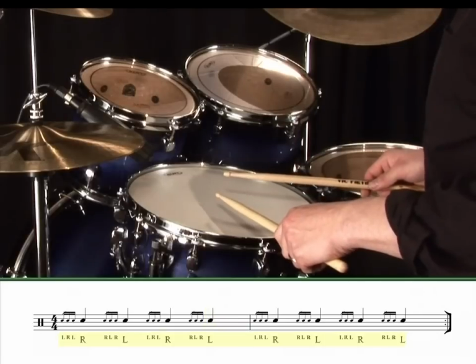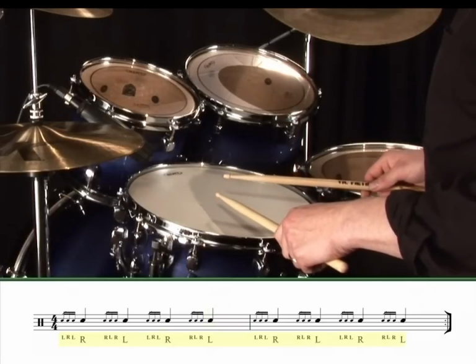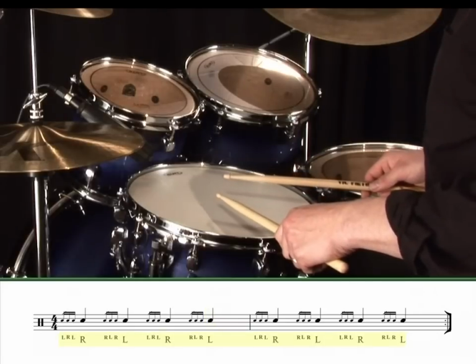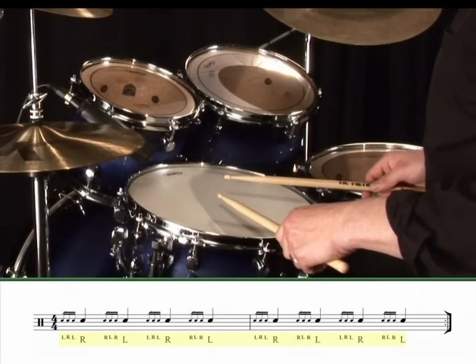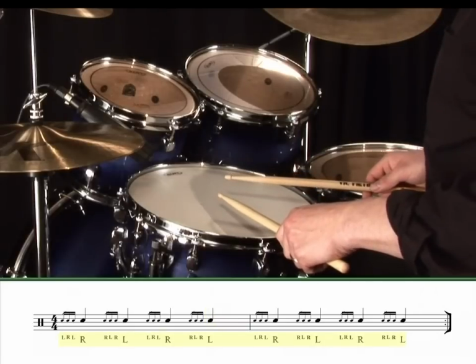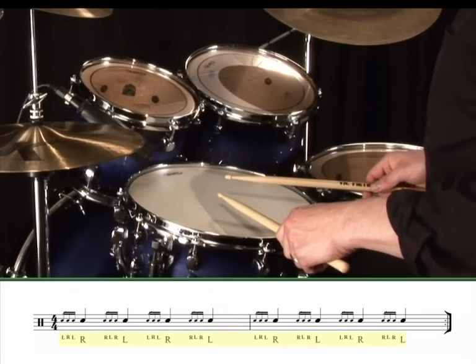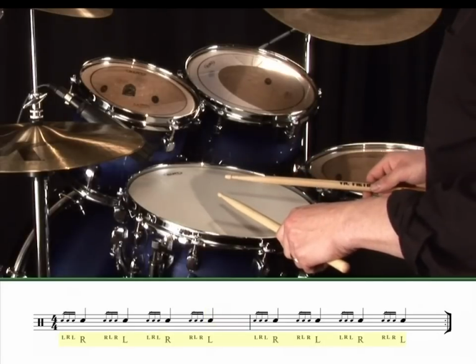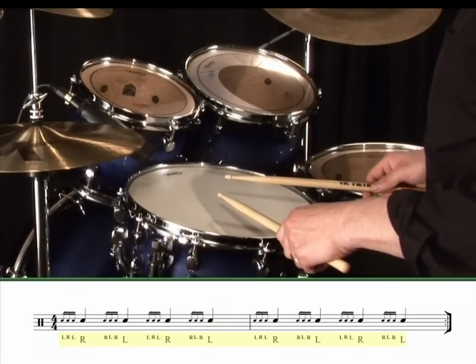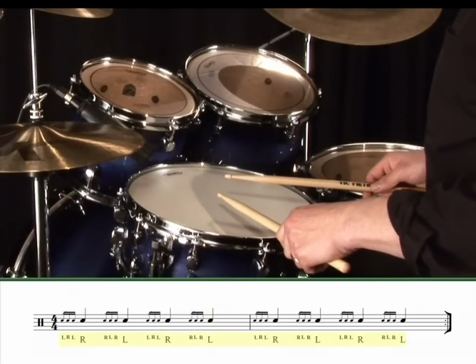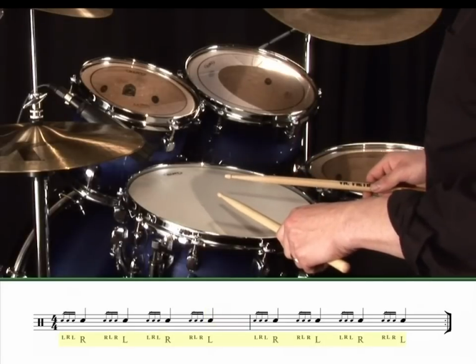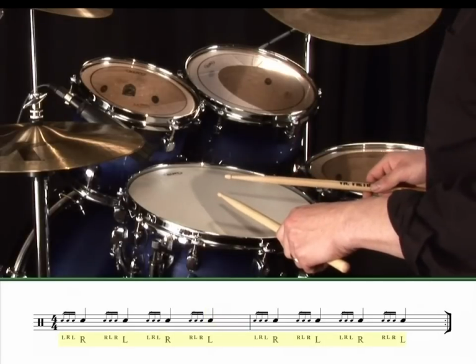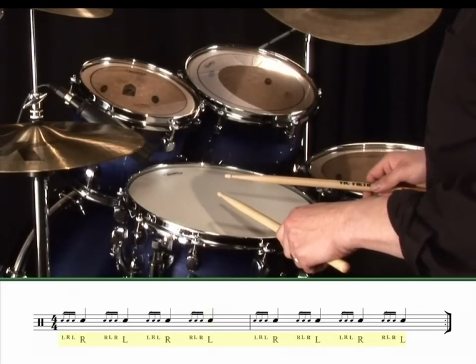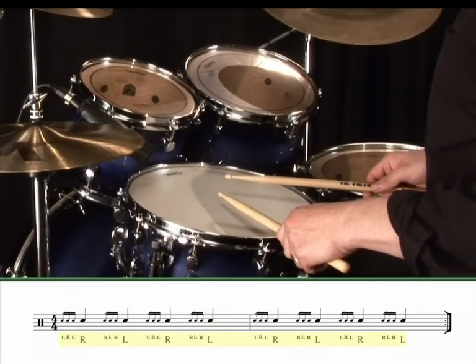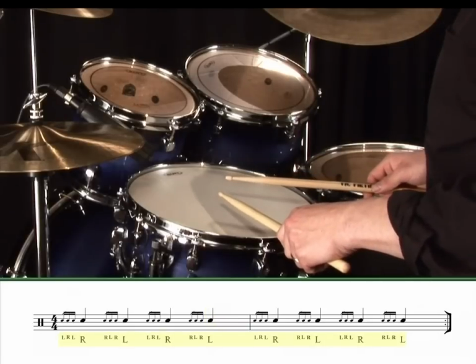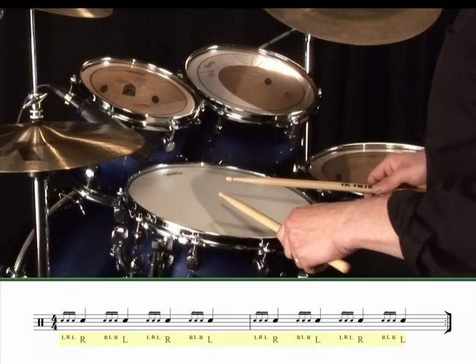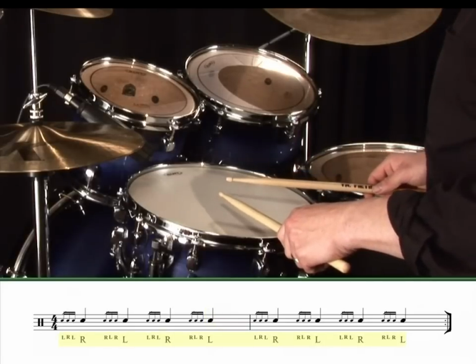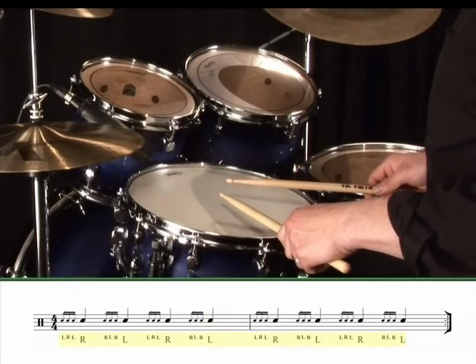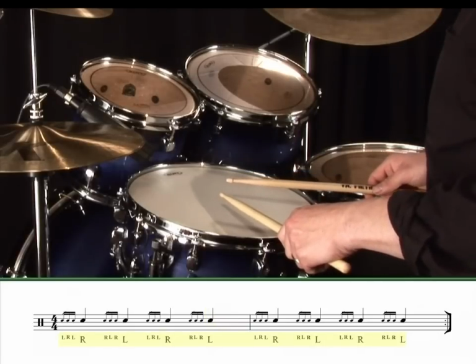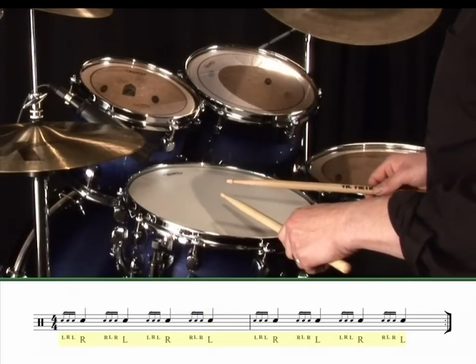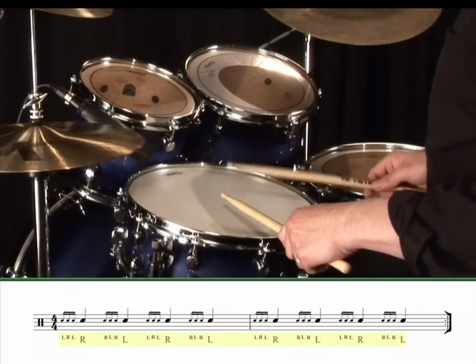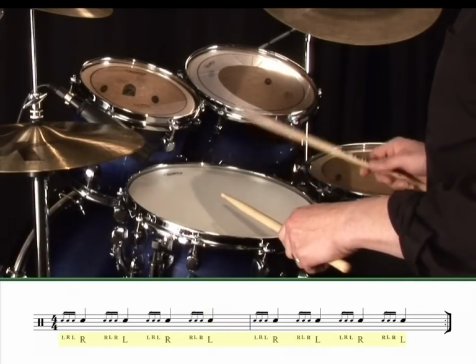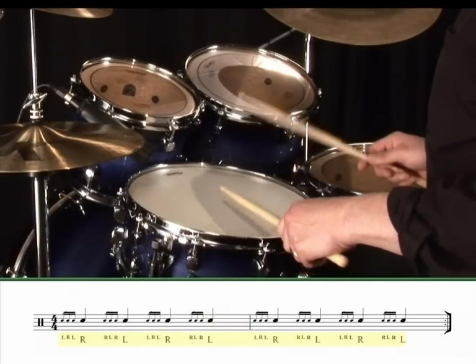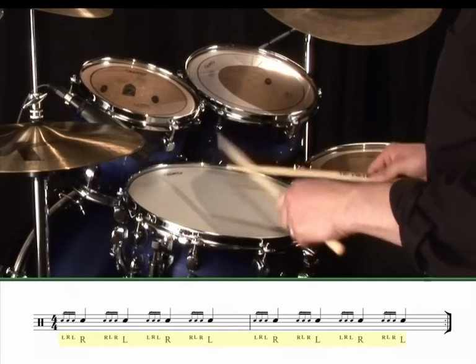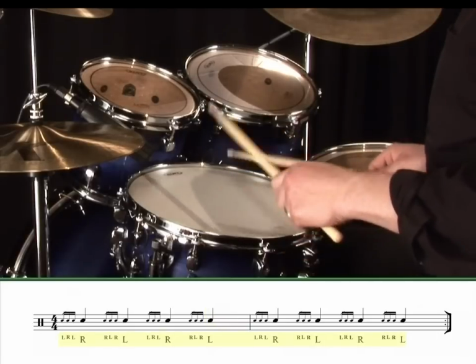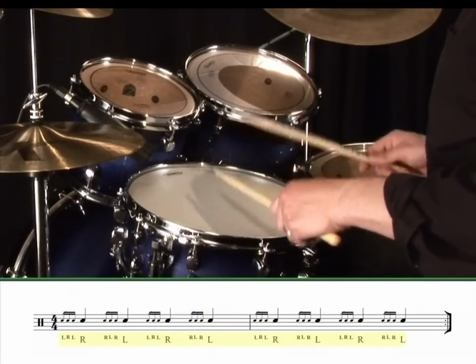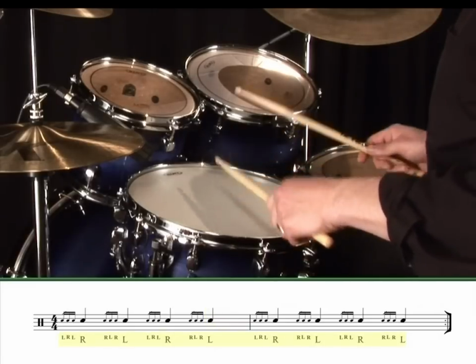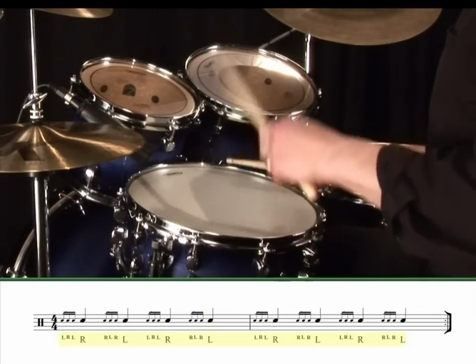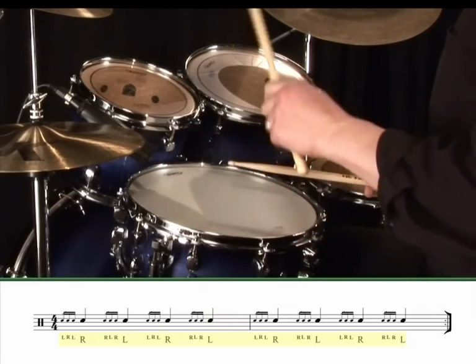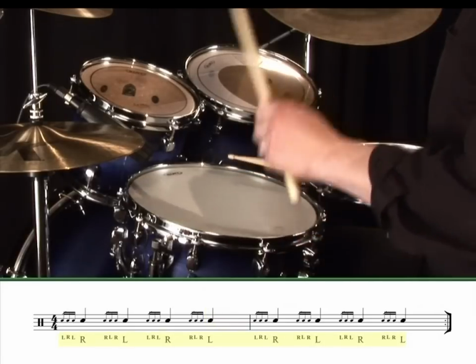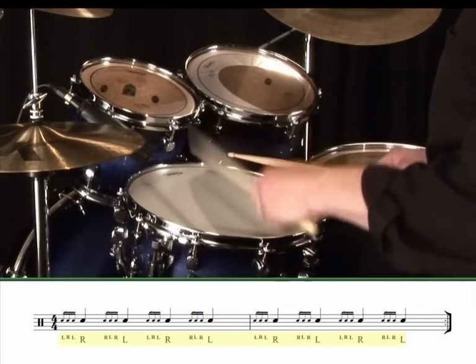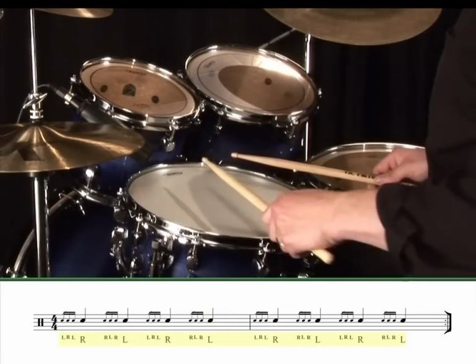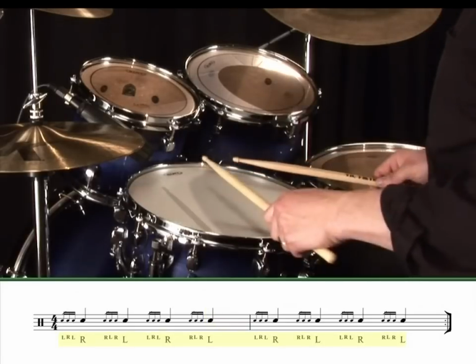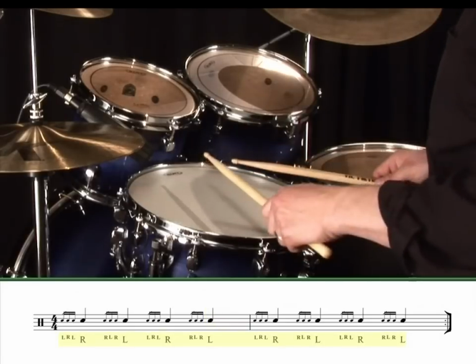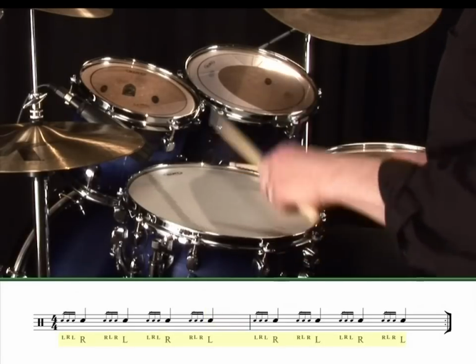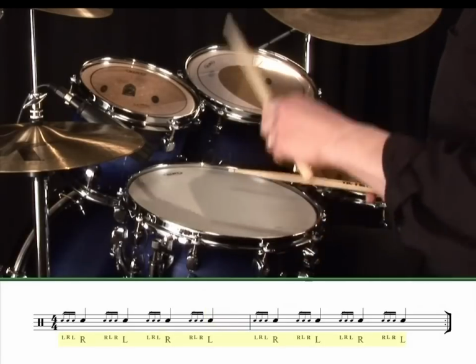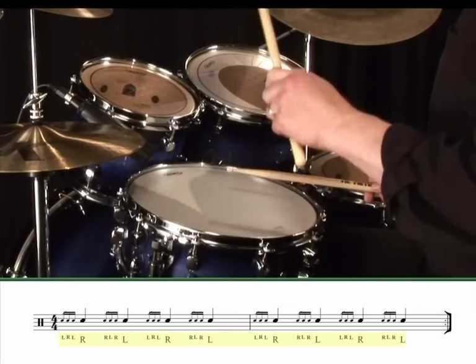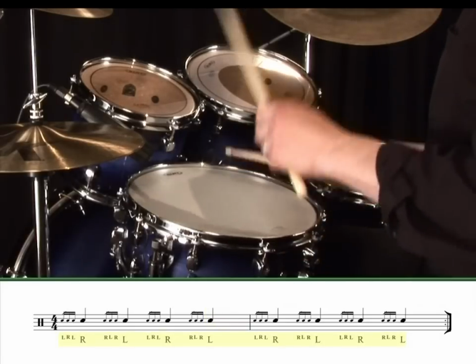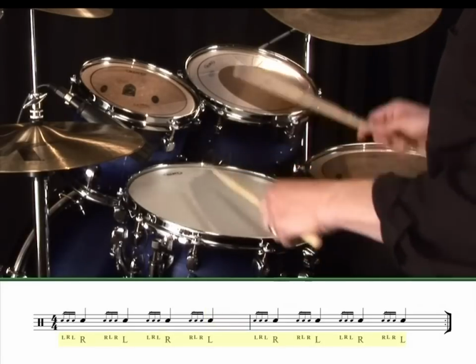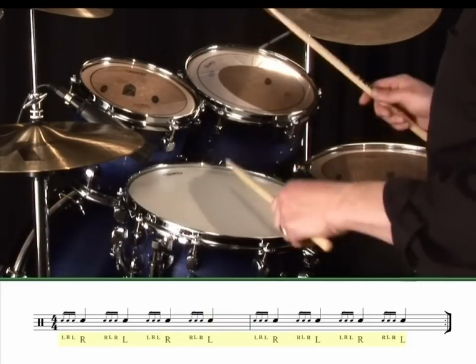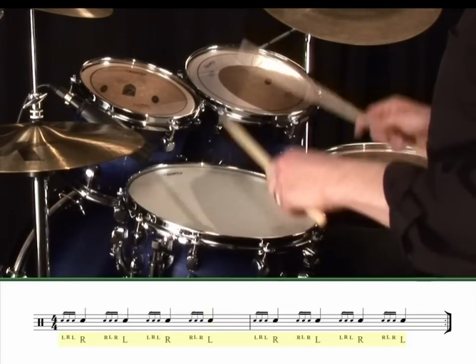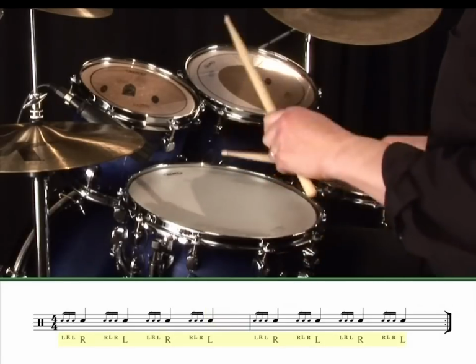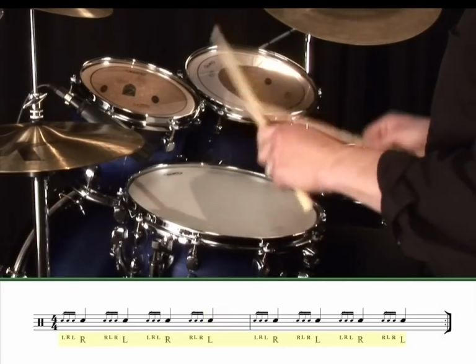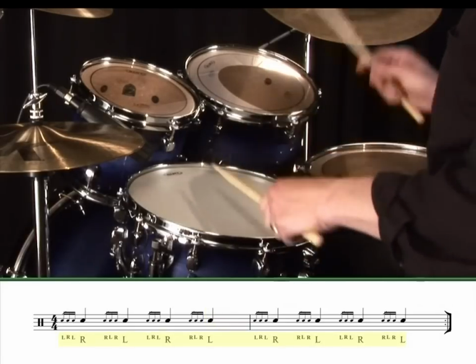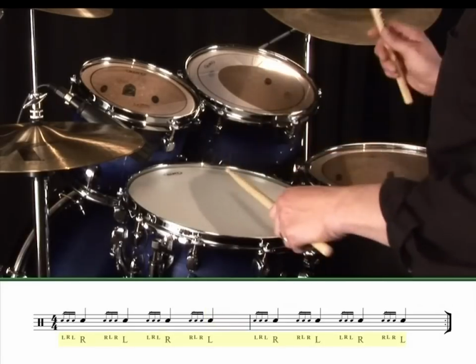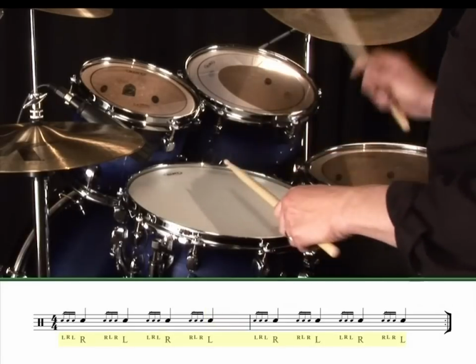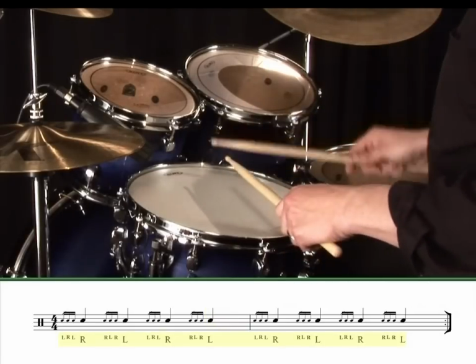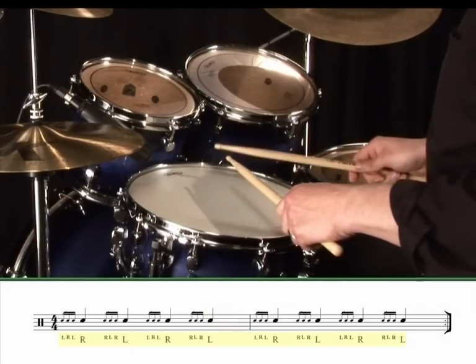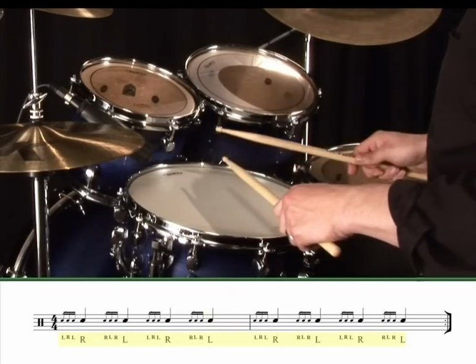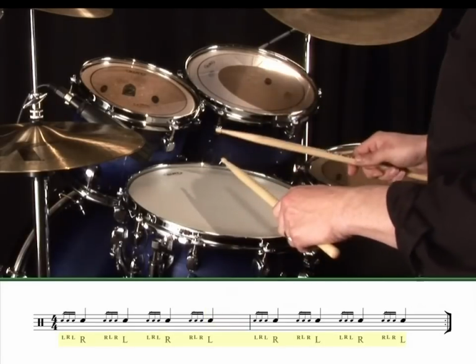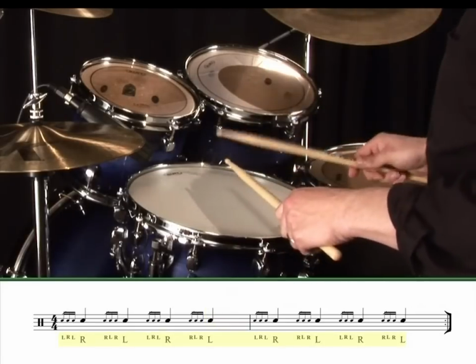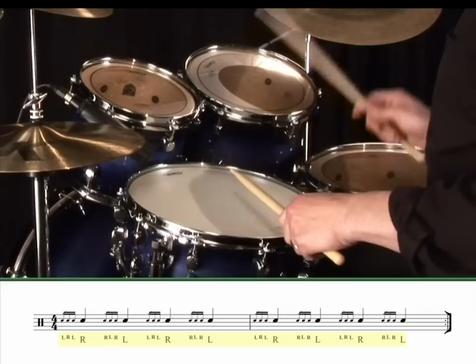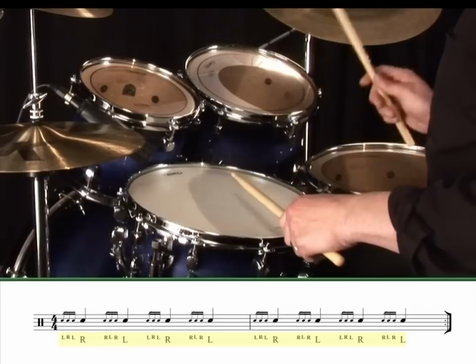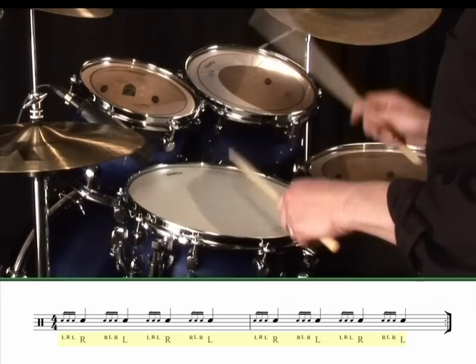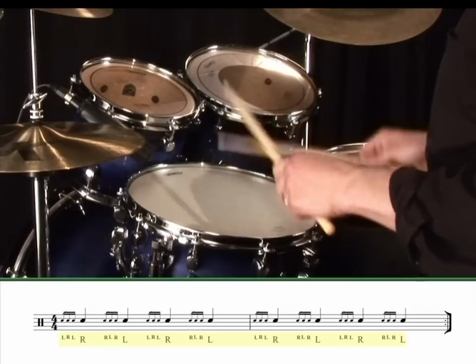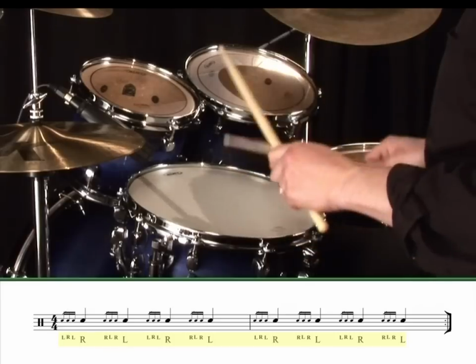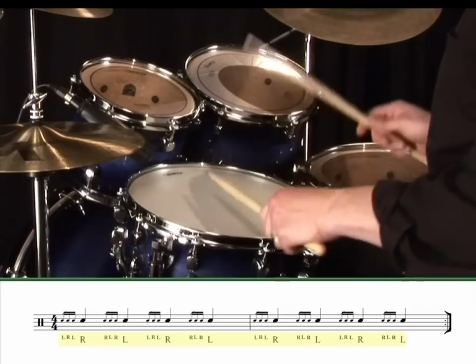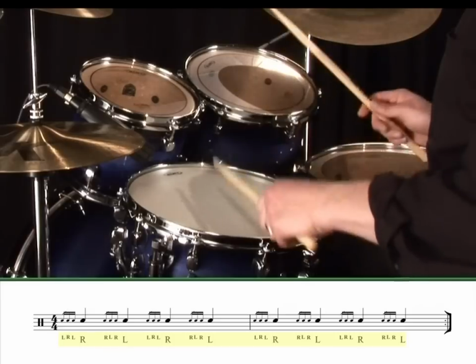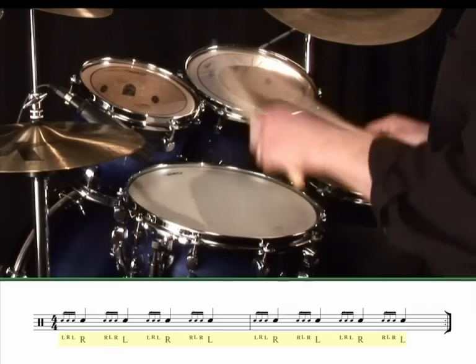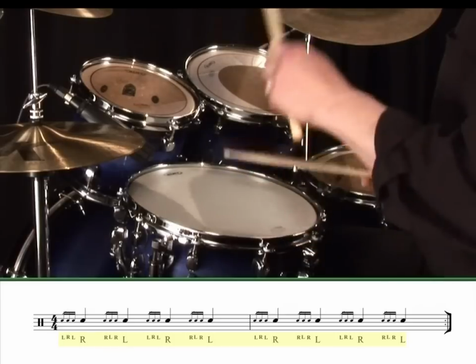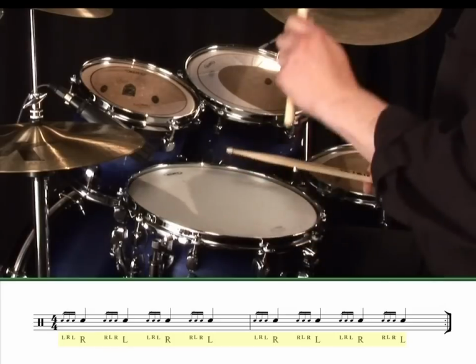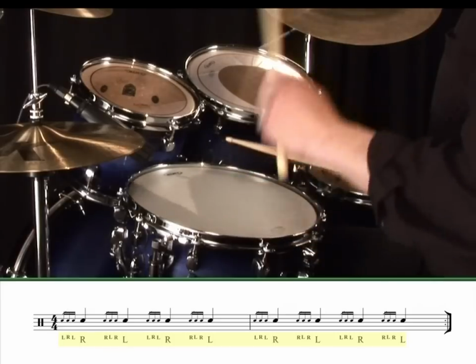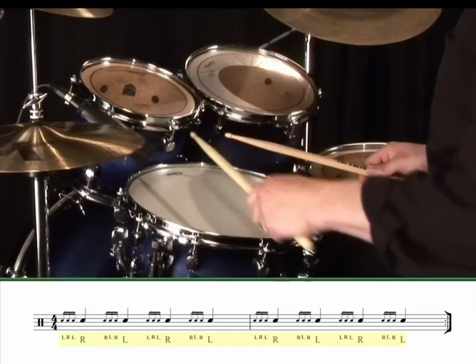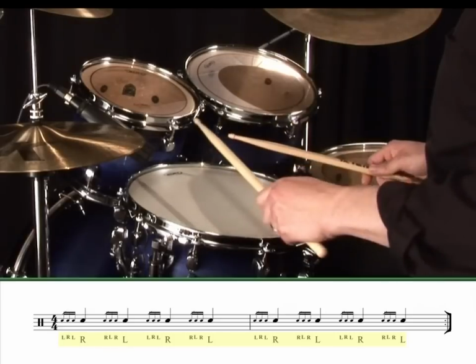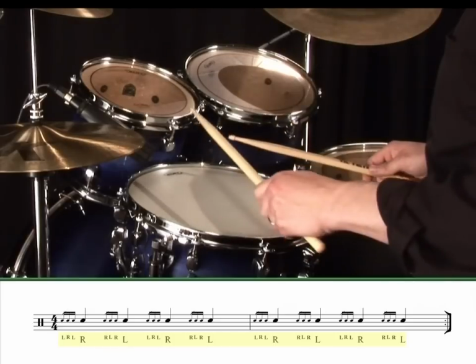The sticking pattern goes: left, right, left, right — then right, left, right, left — and right, left, right, right — right, left, right, left.